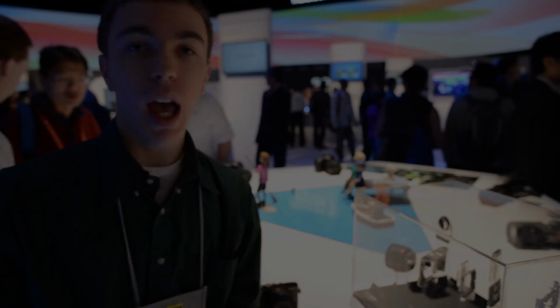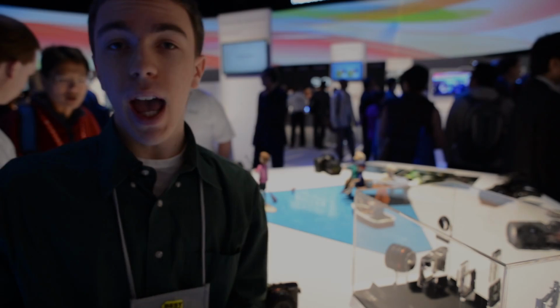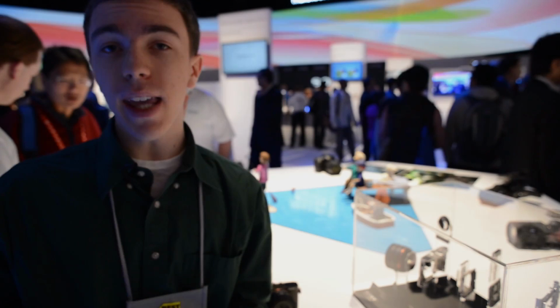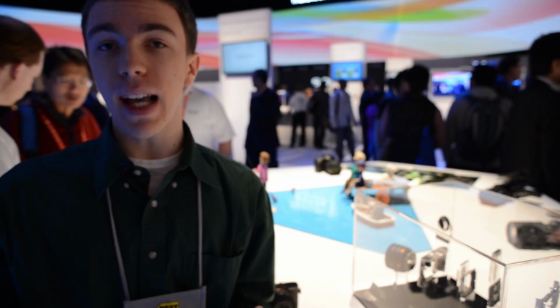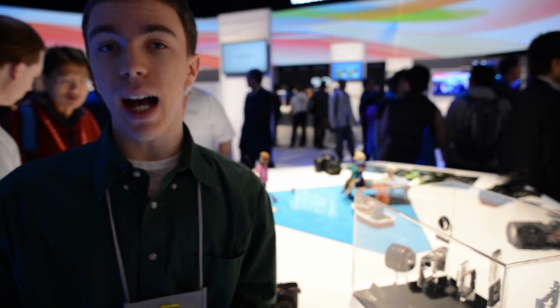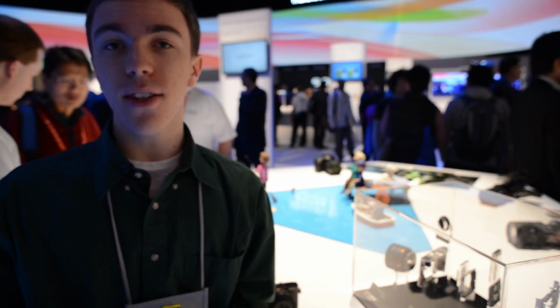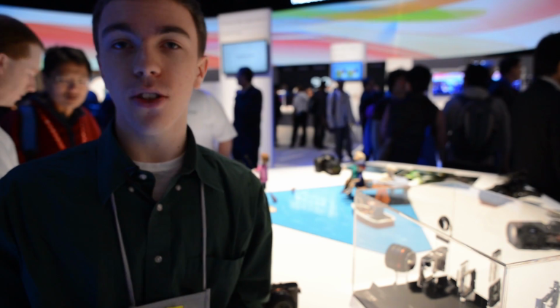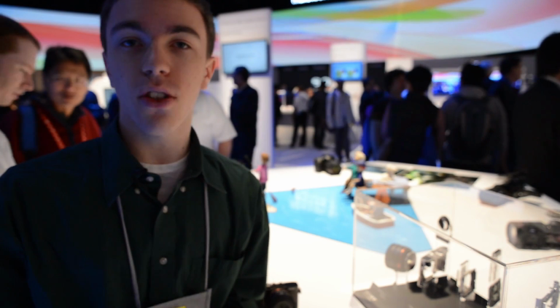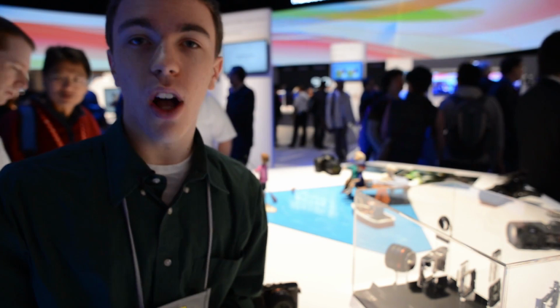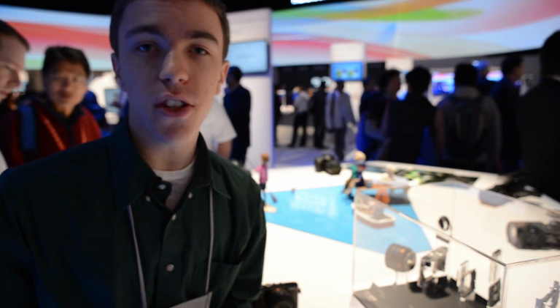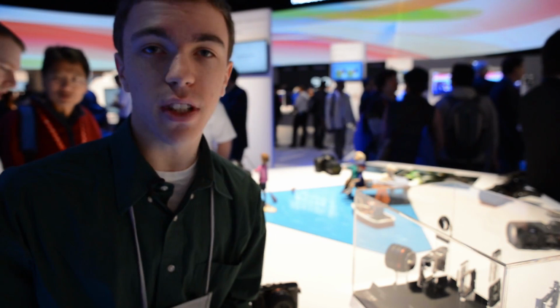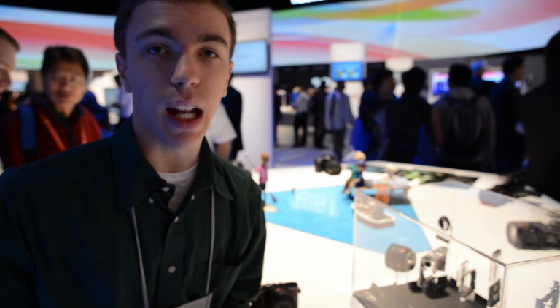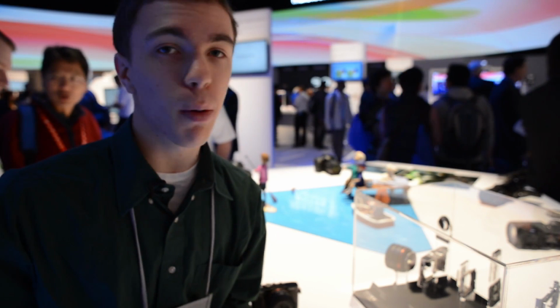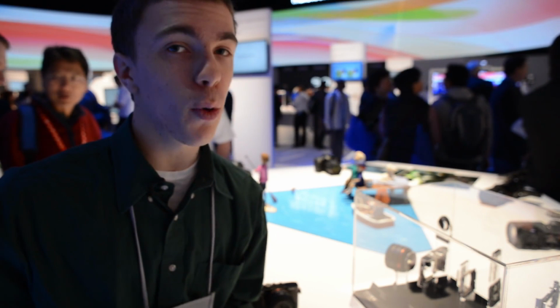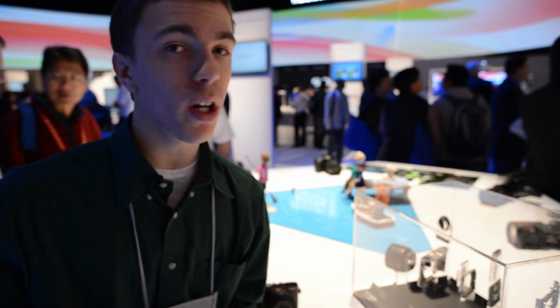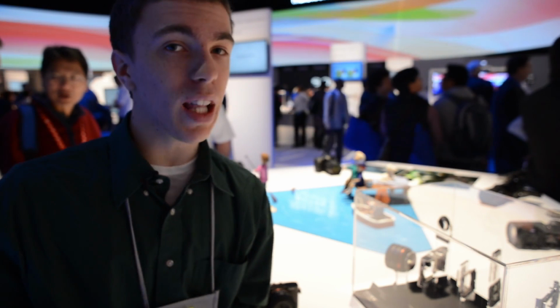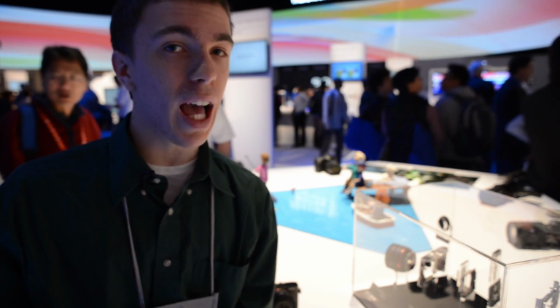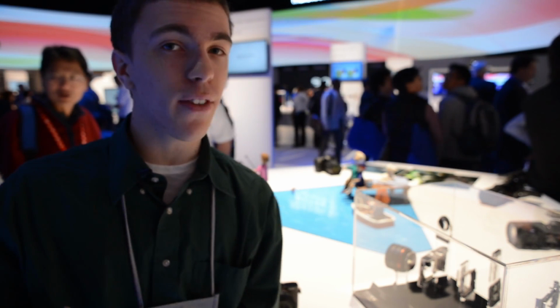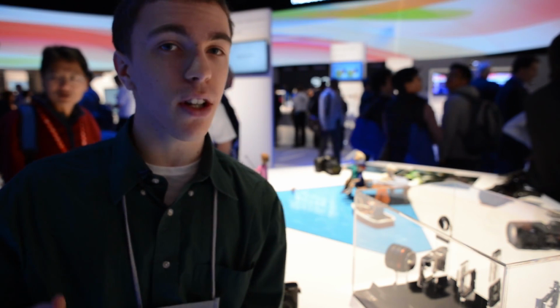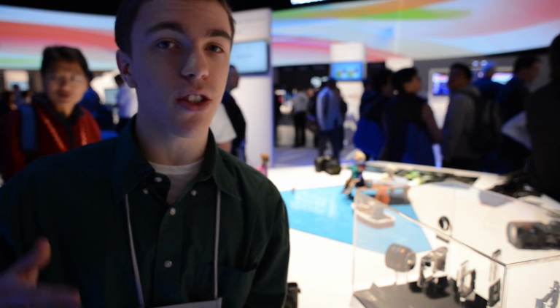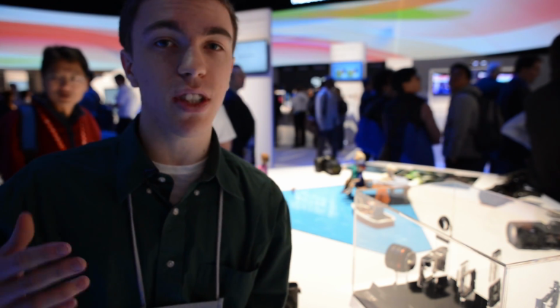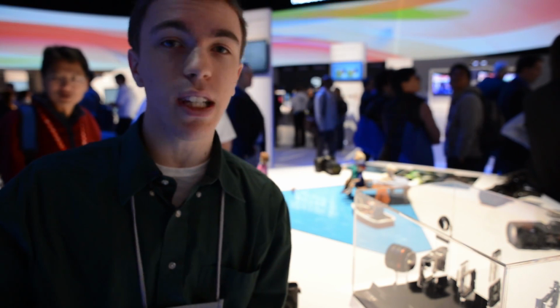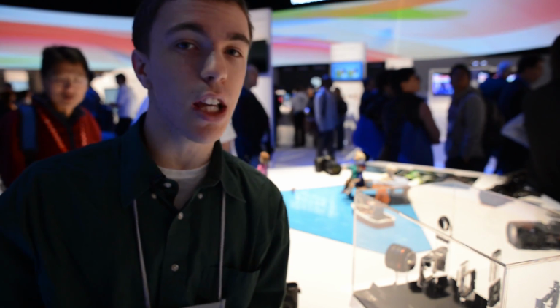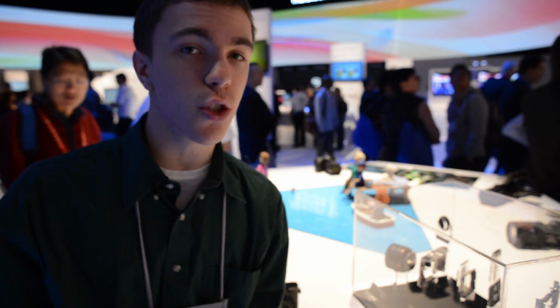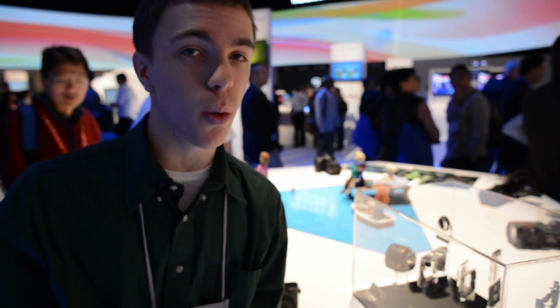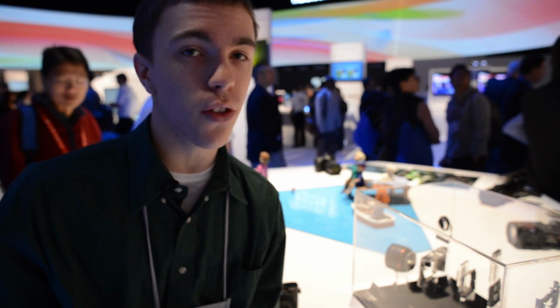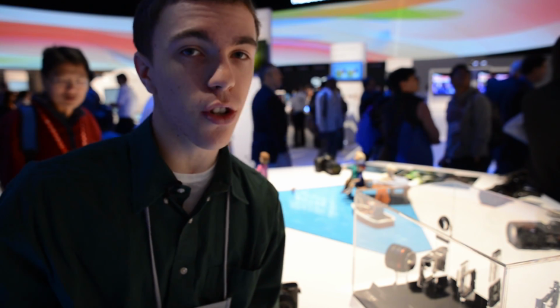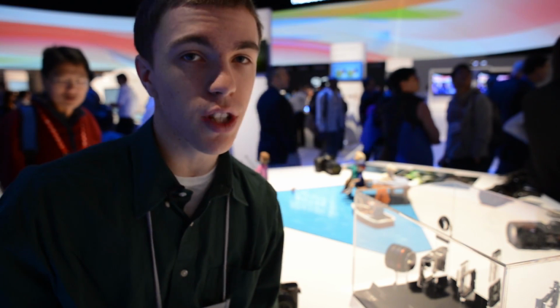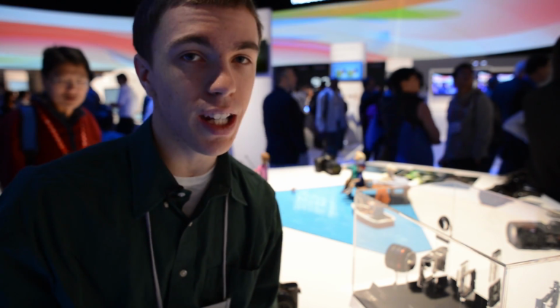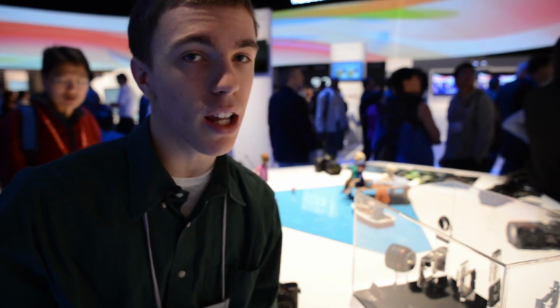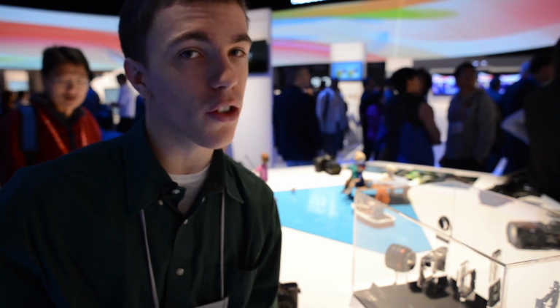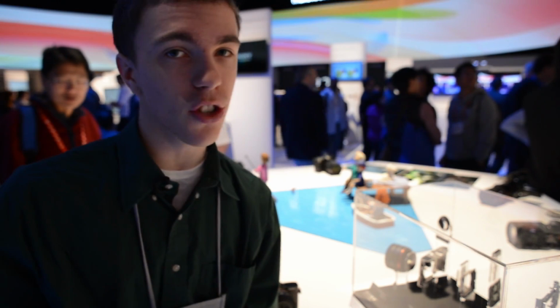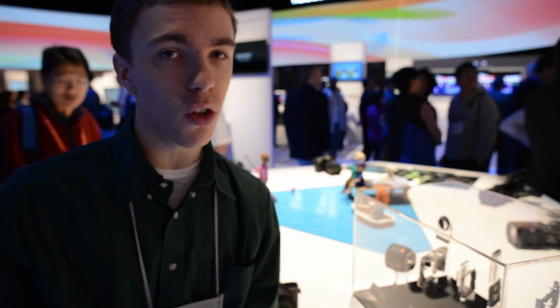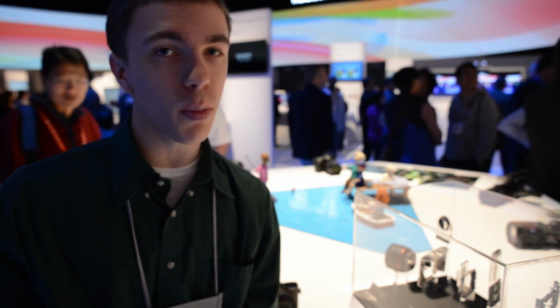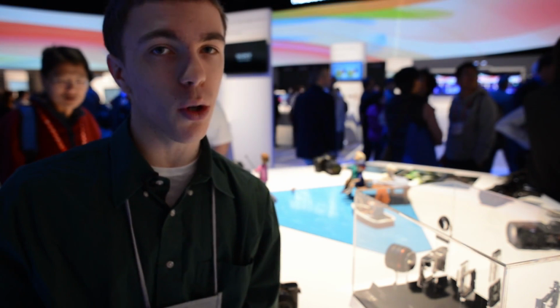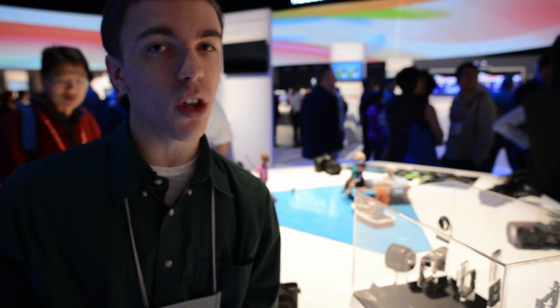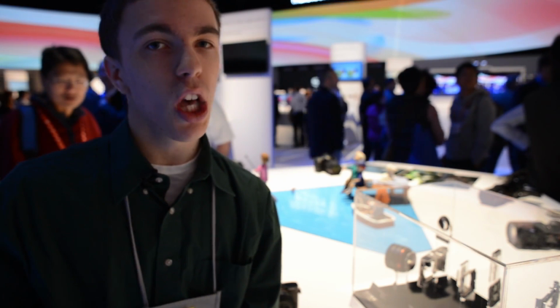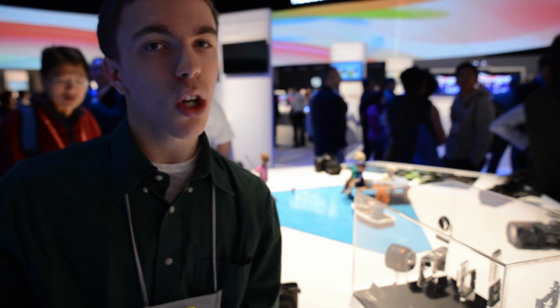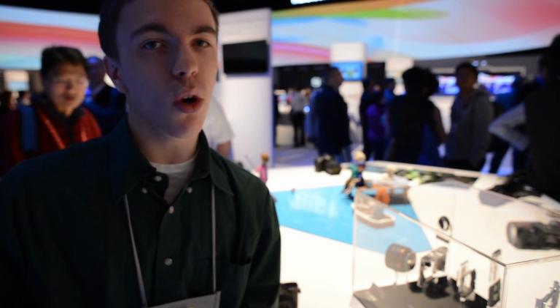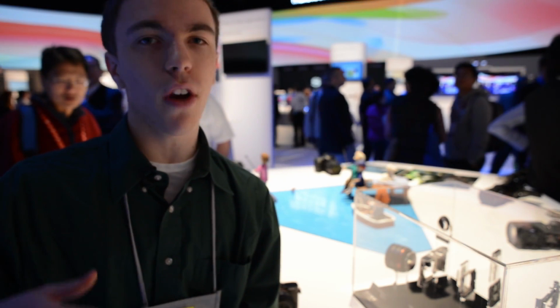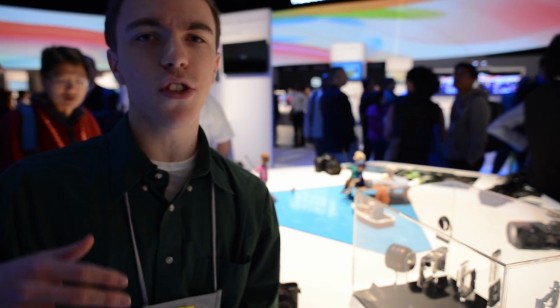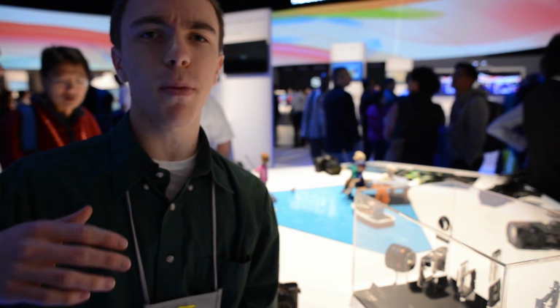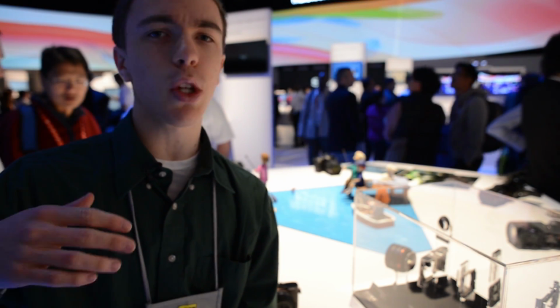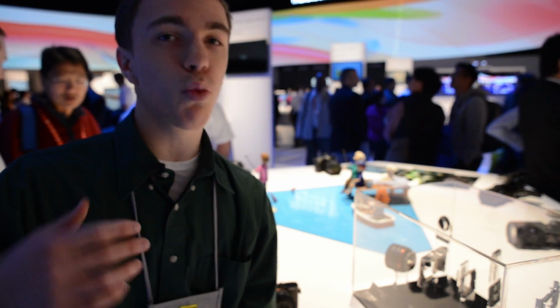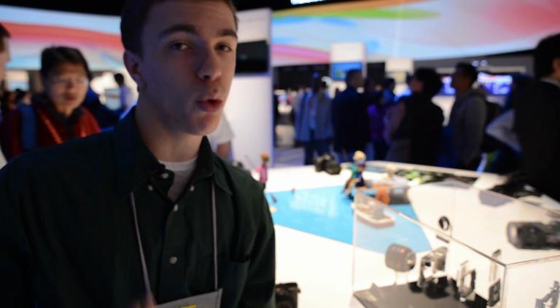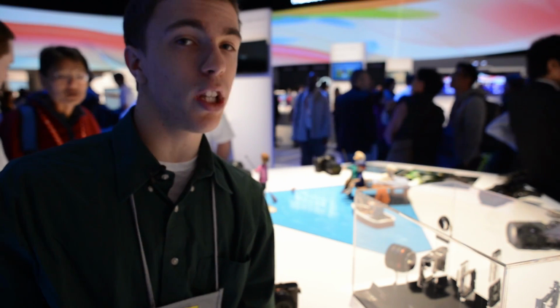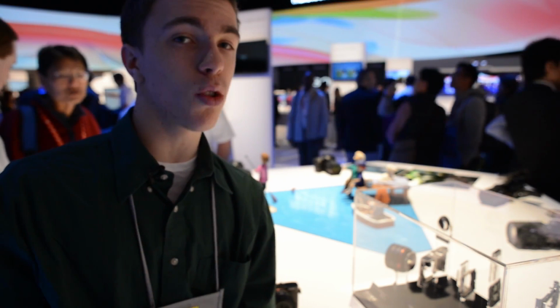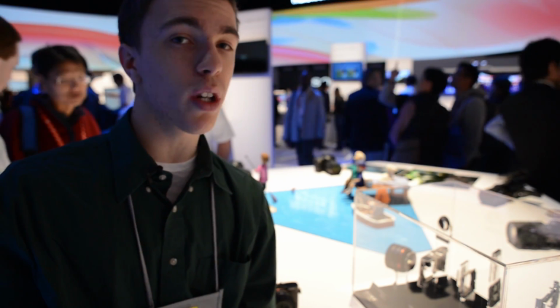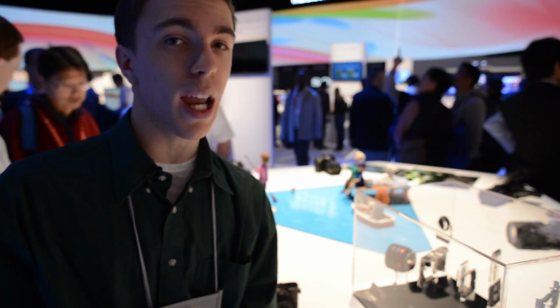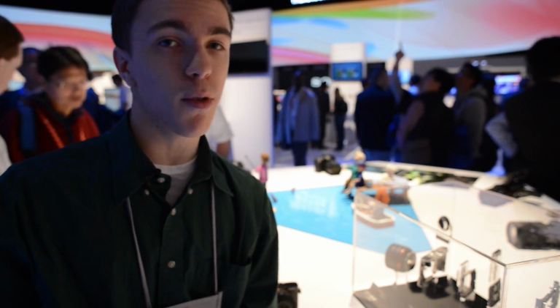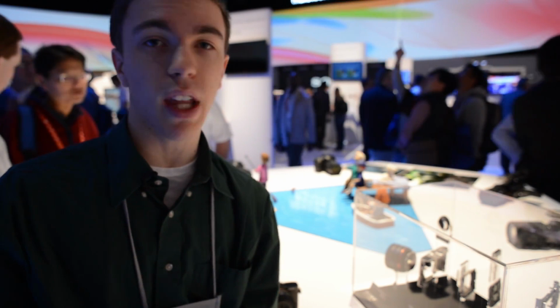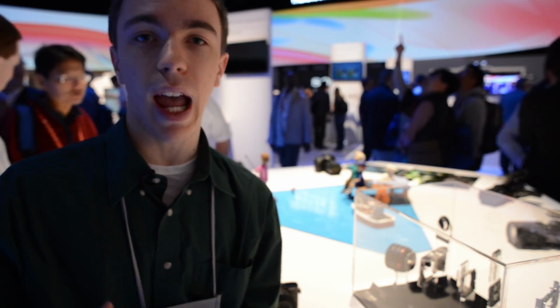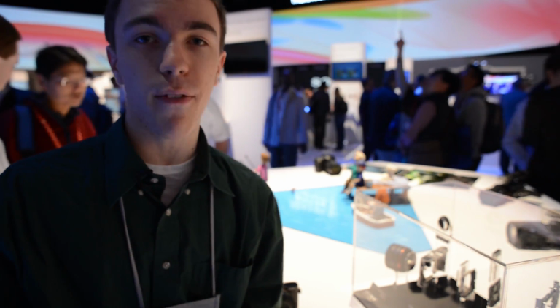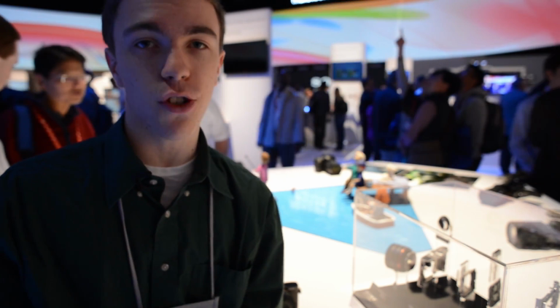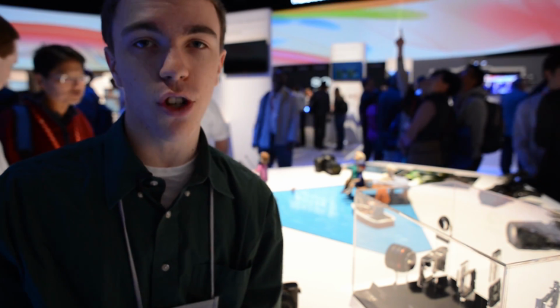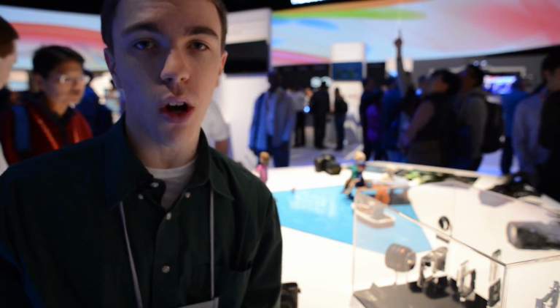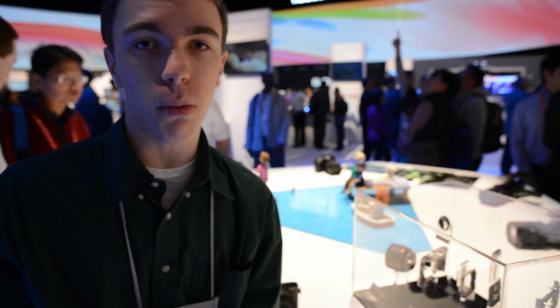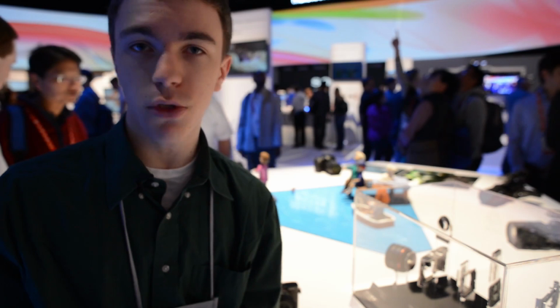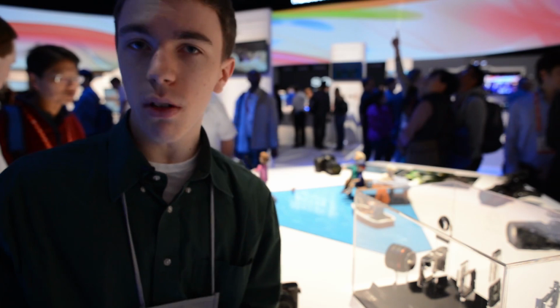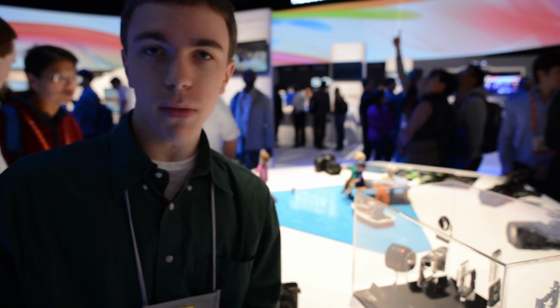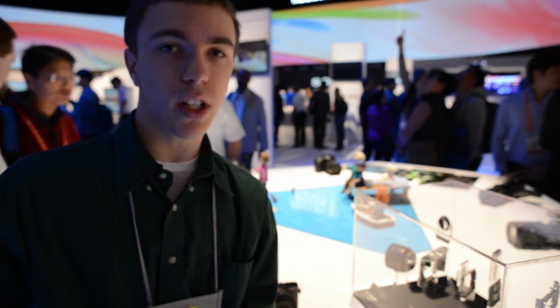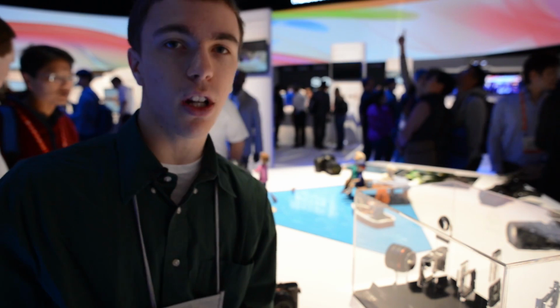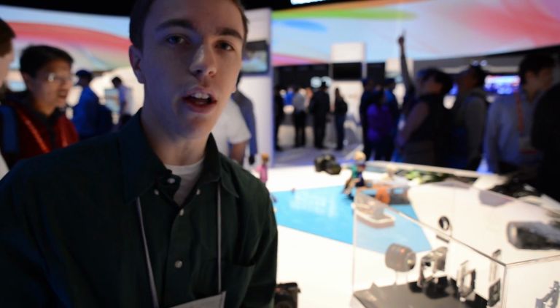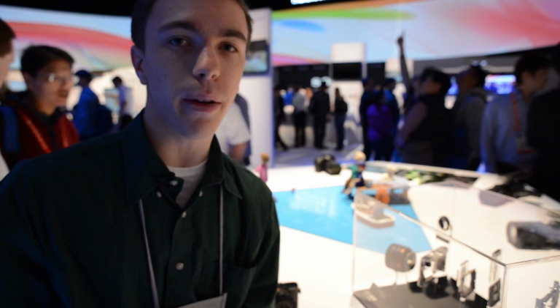Hey guys, this is Austin. I'm reporting live here at CES 2013 at the Sony booth going over some of the really cool cameras they have to show. So let's take a look.